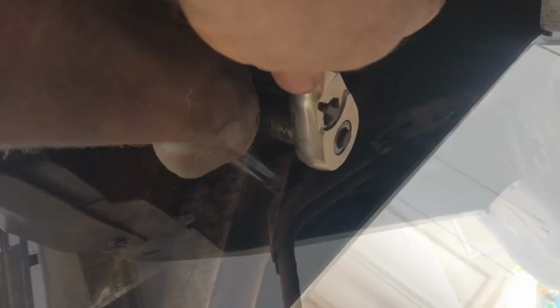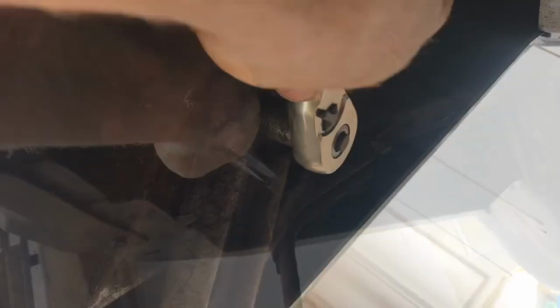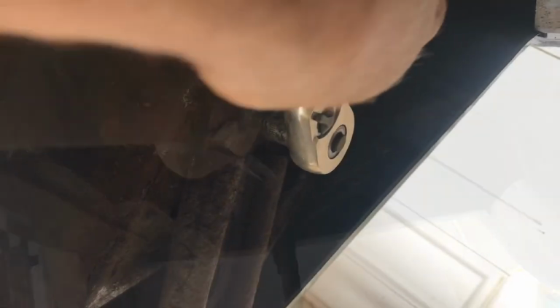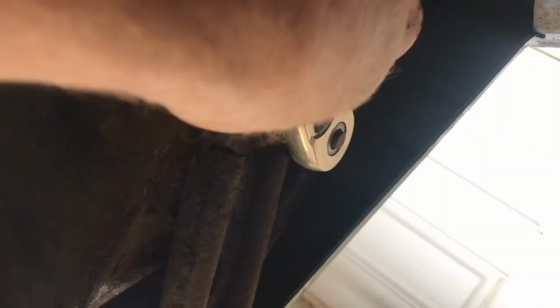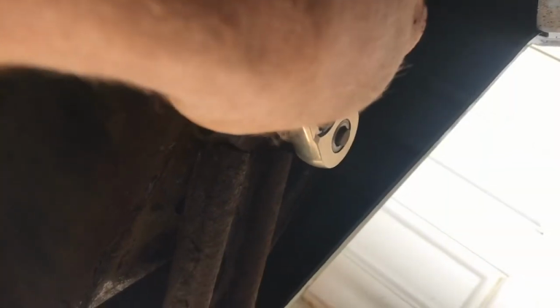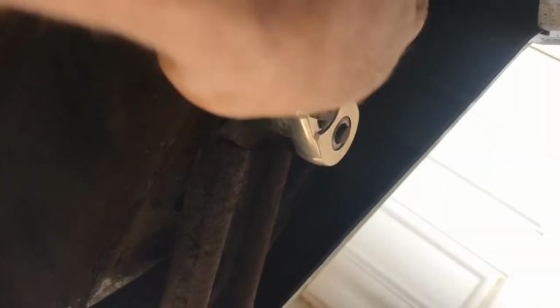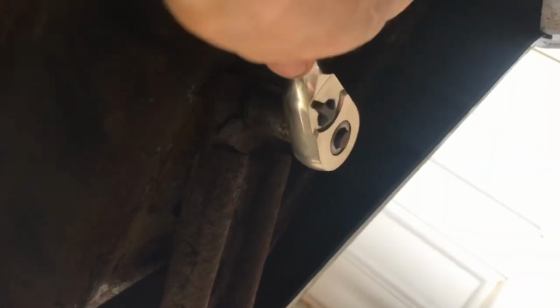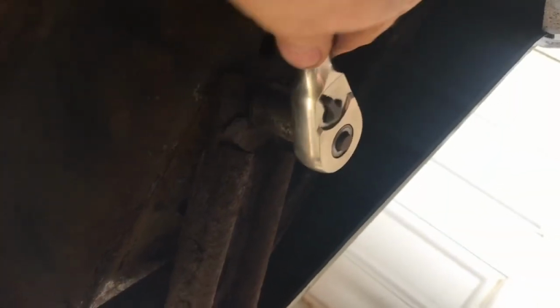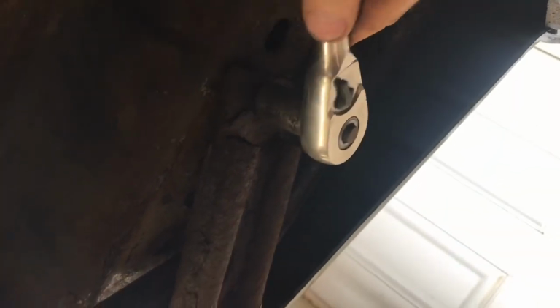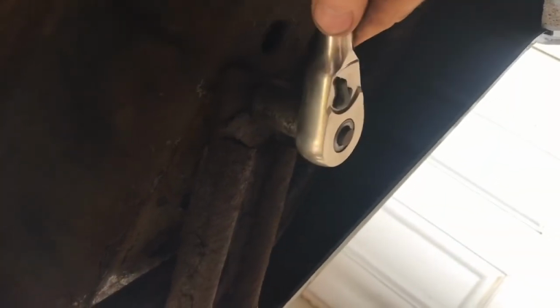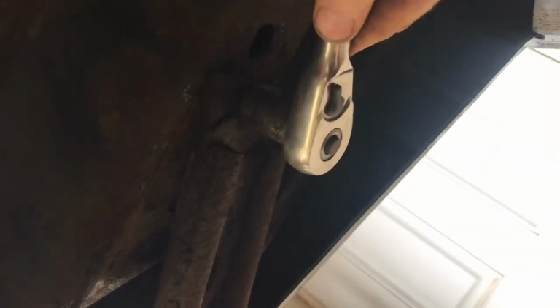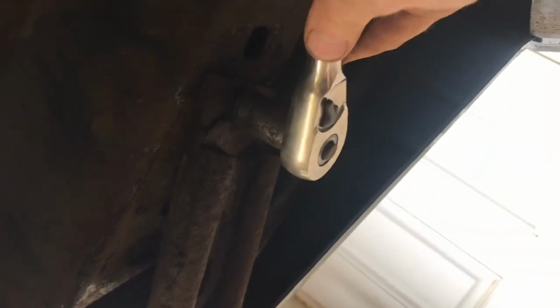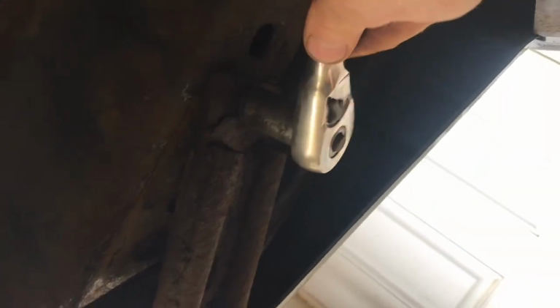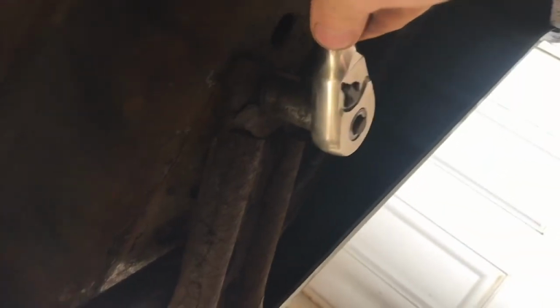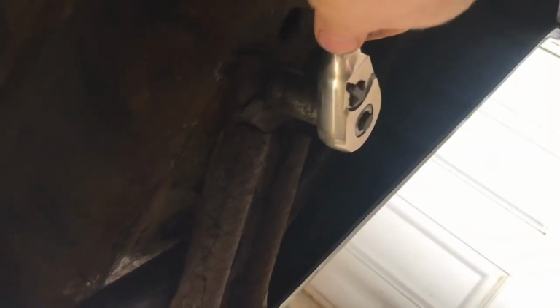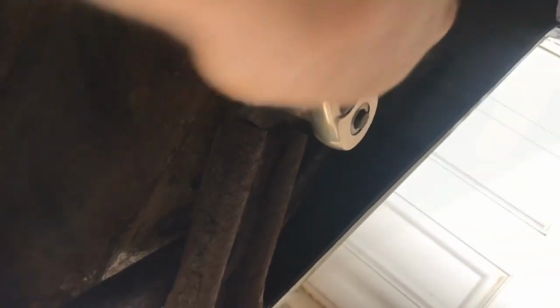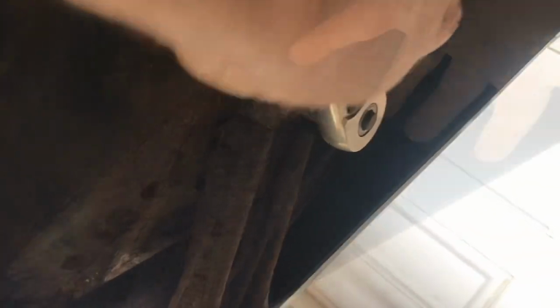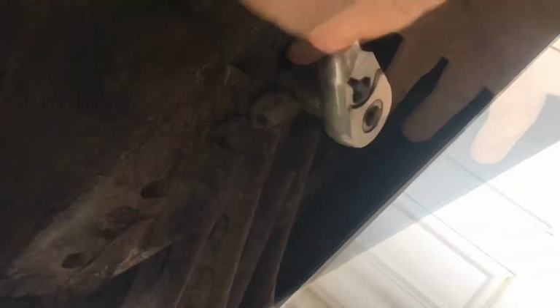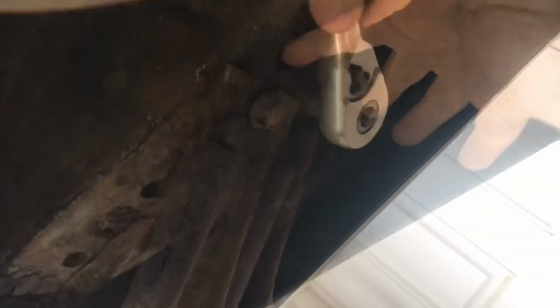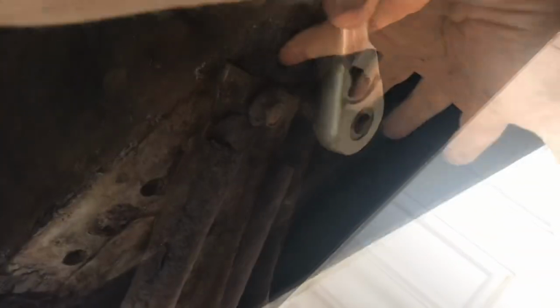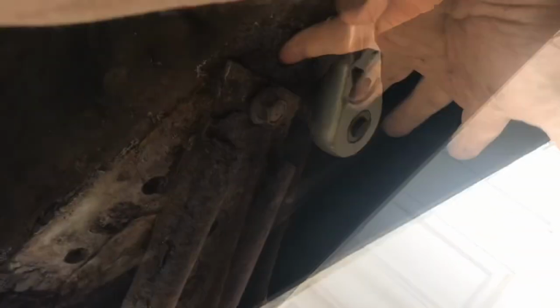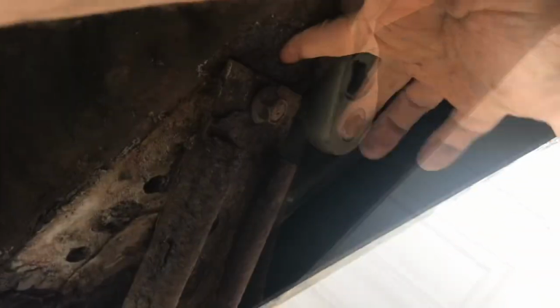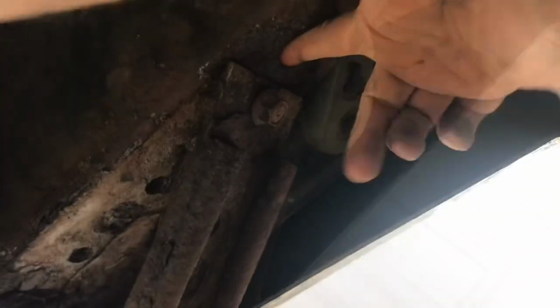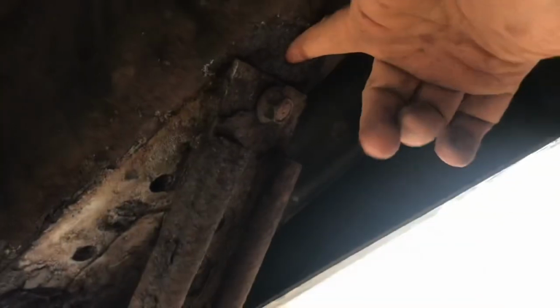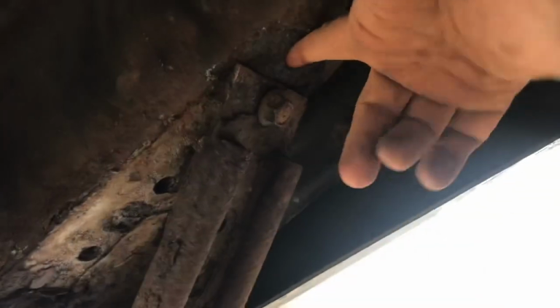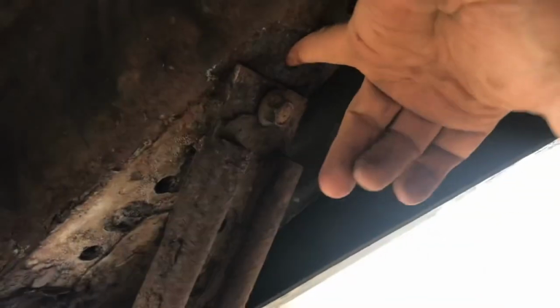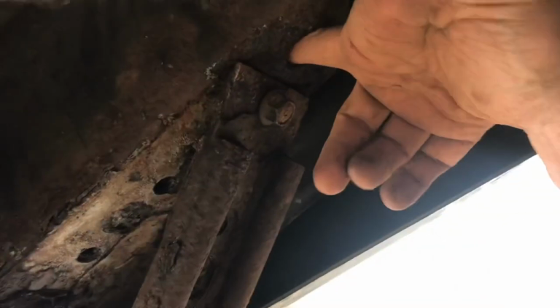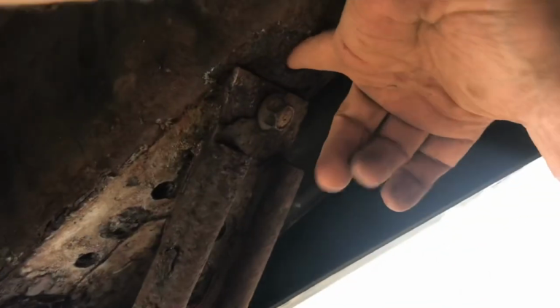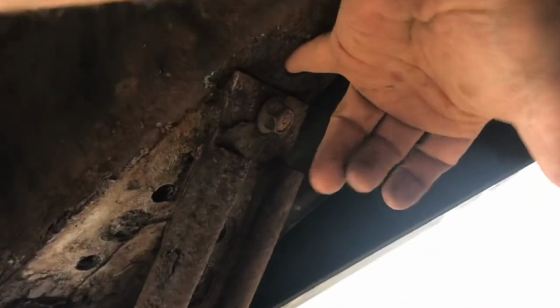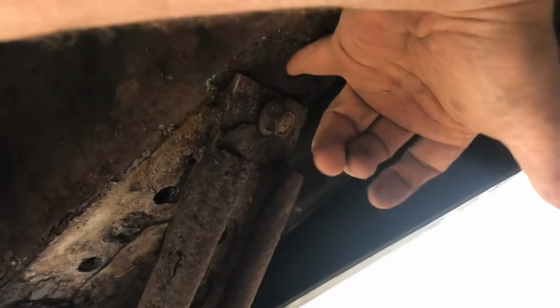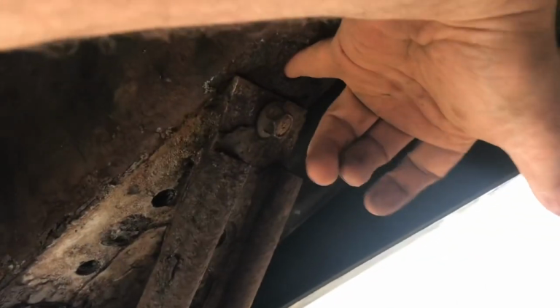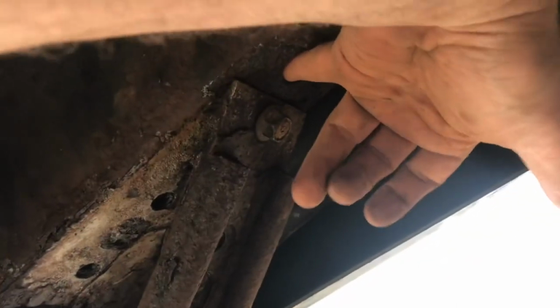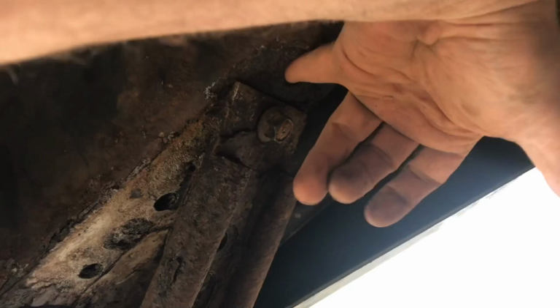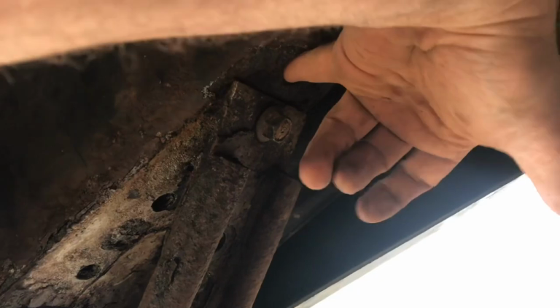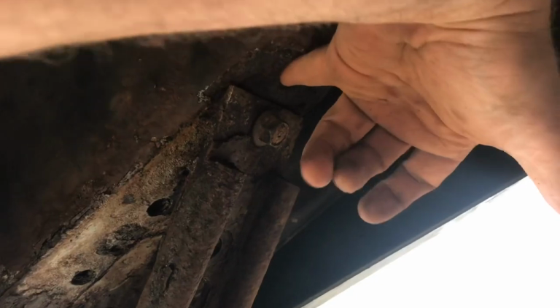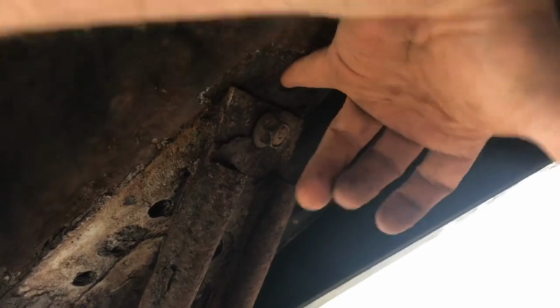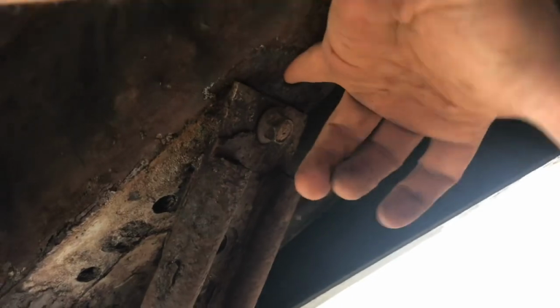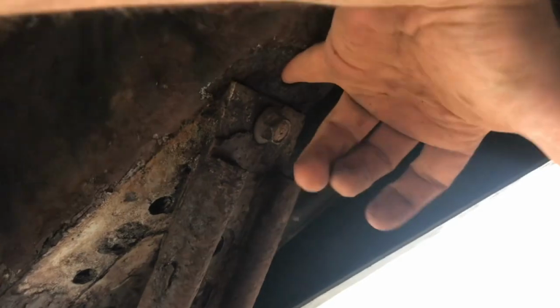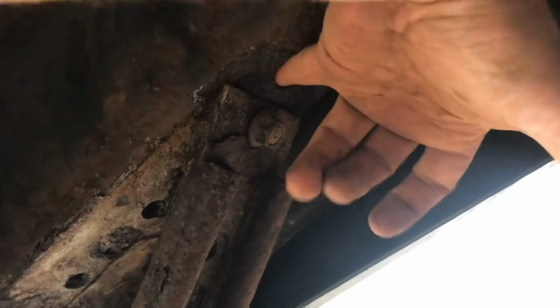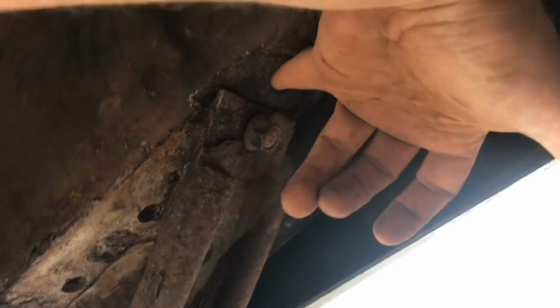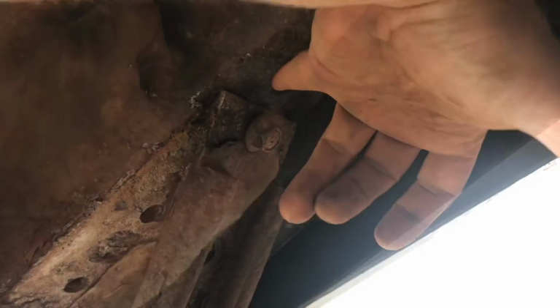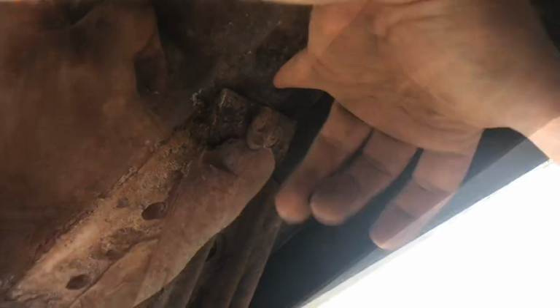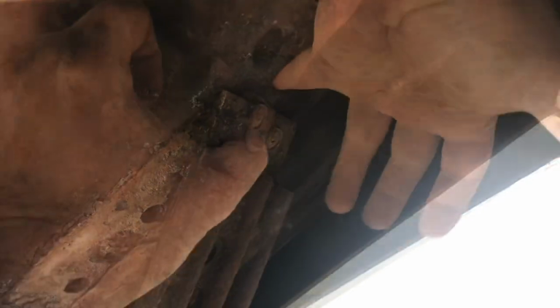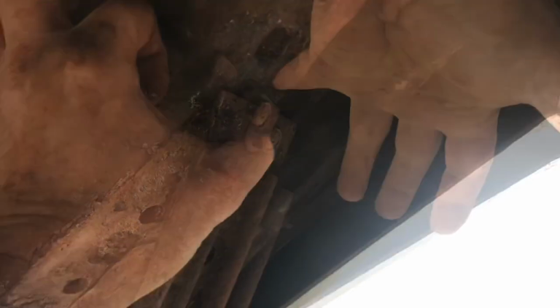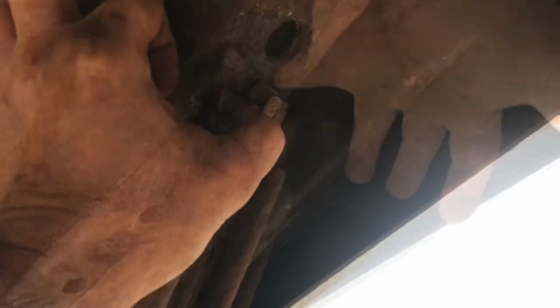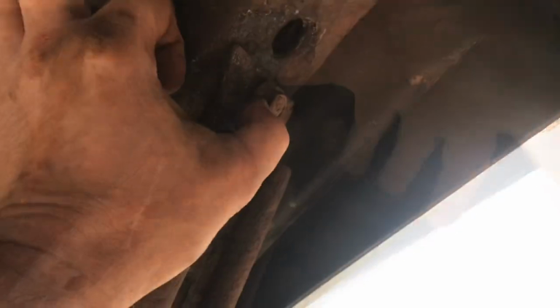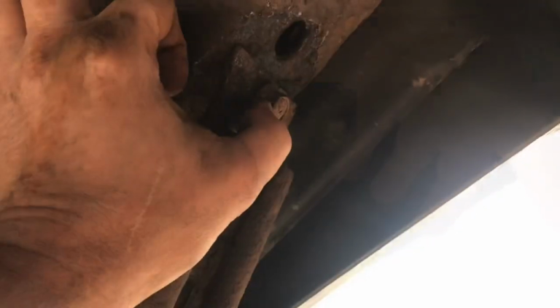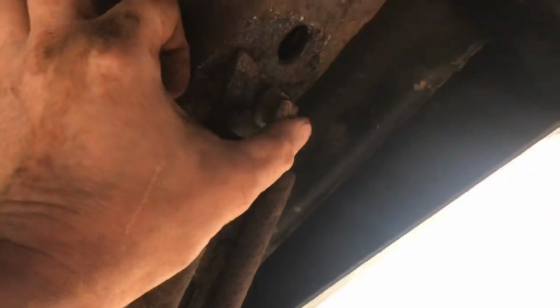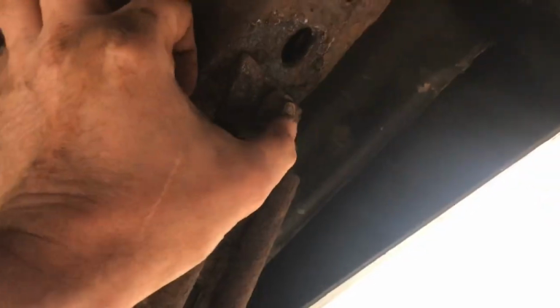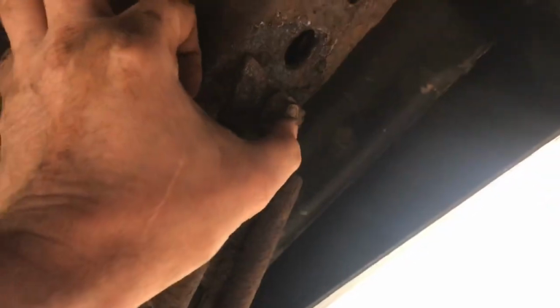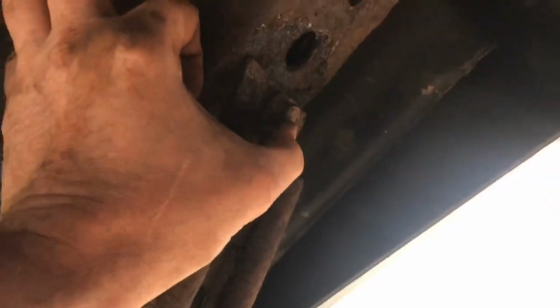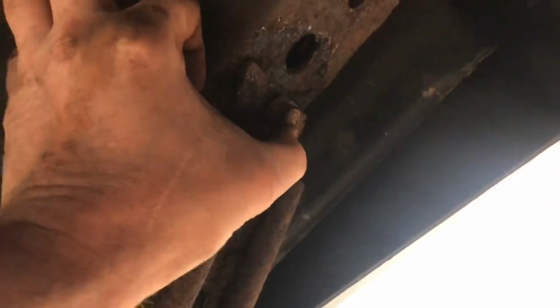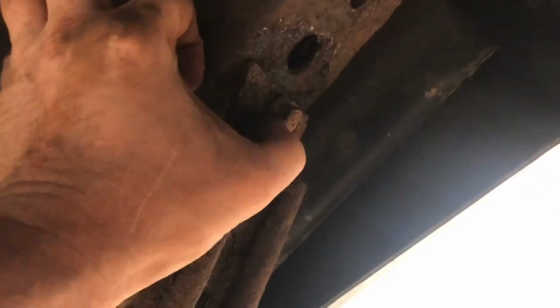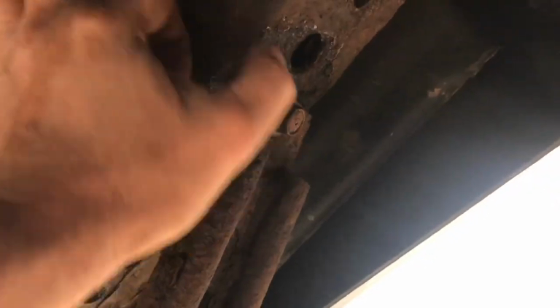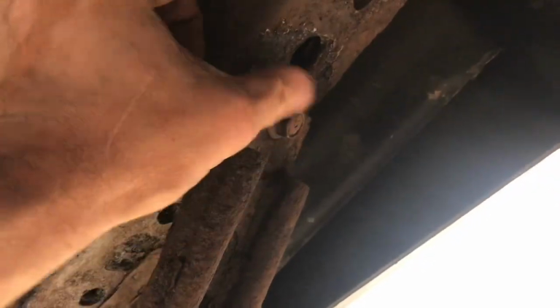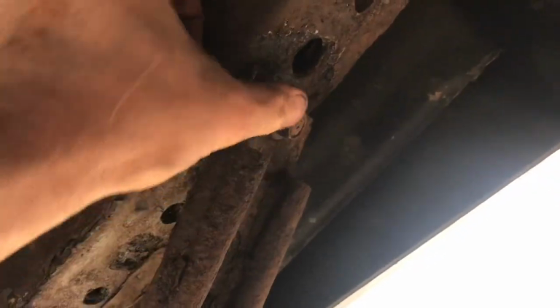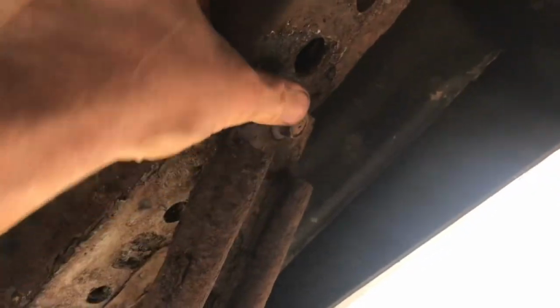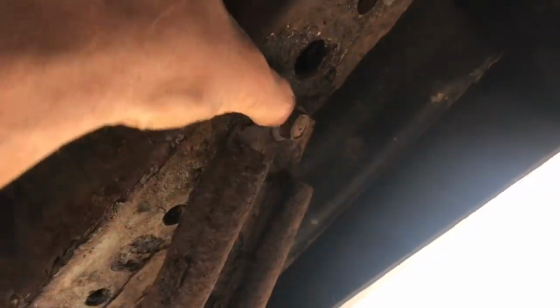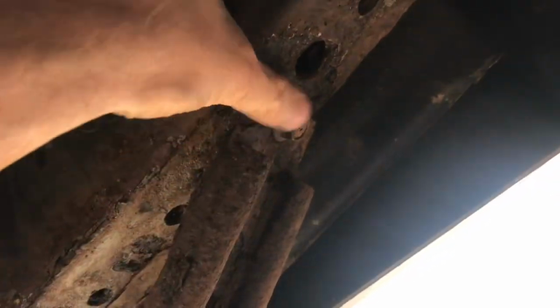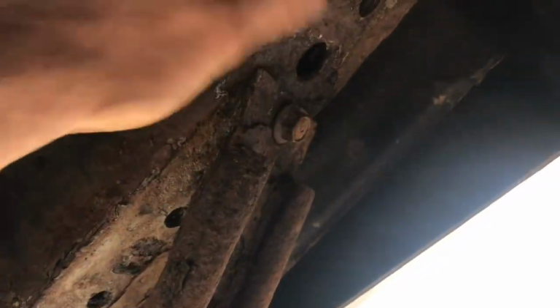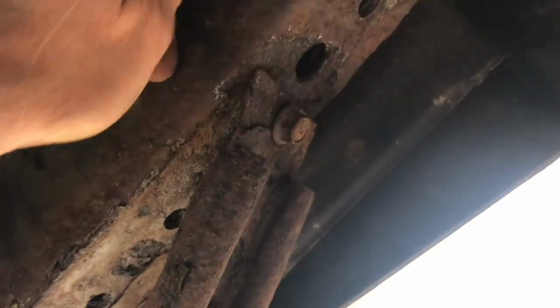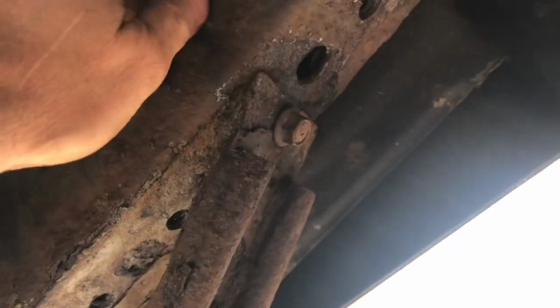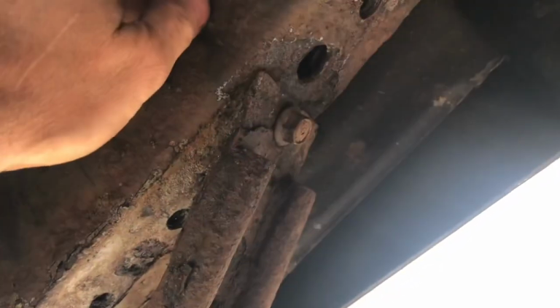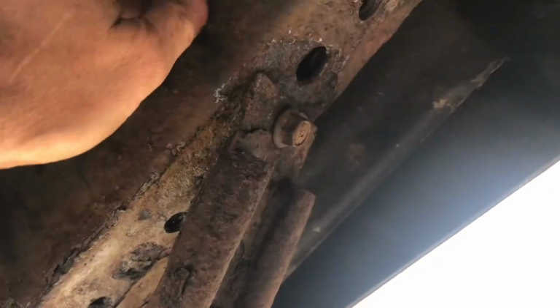Now I can spin that nut. If I put my finger through this hole right here, I can feel the nut spin. I've got it loose enough that I'll be able to just grind off the head.